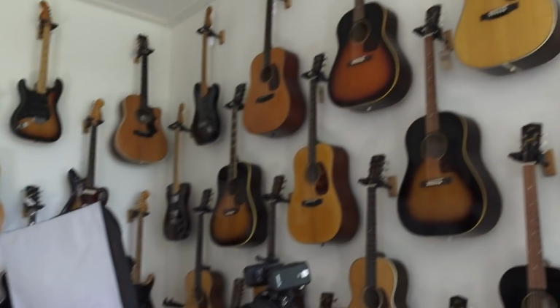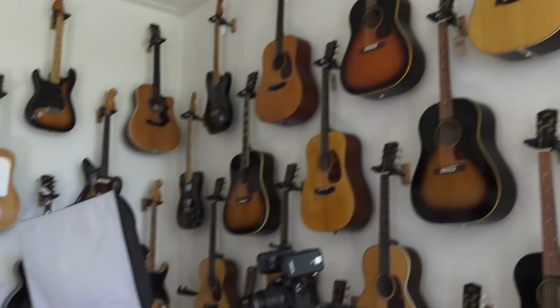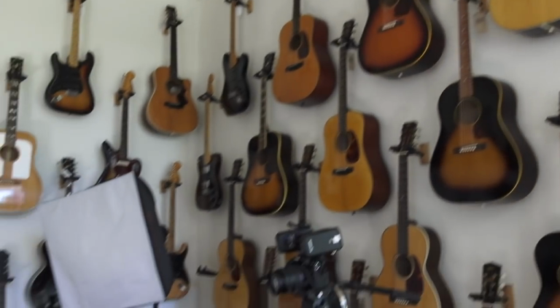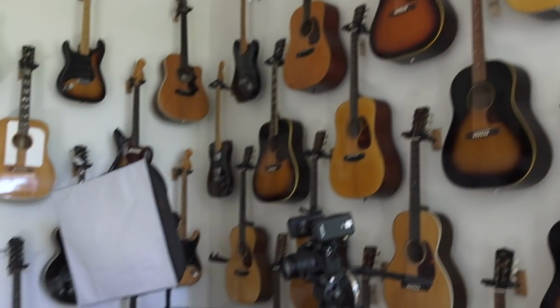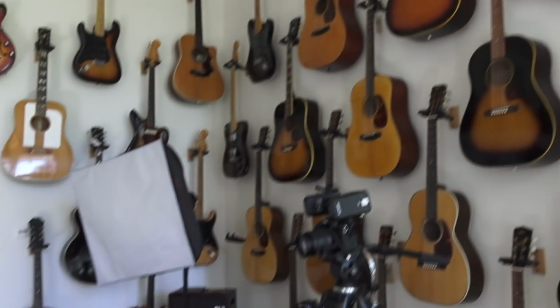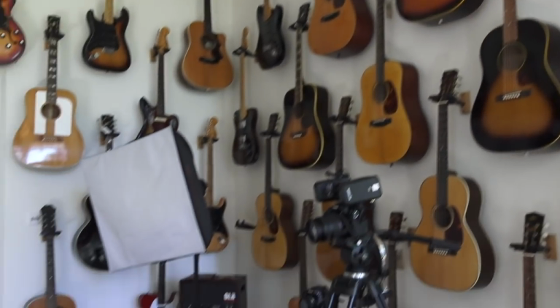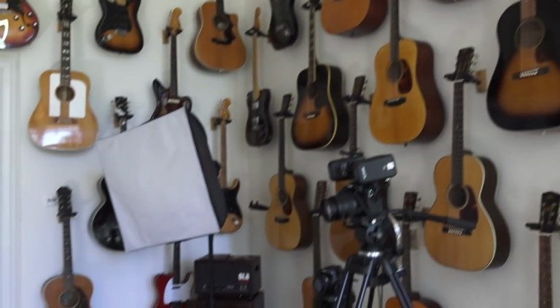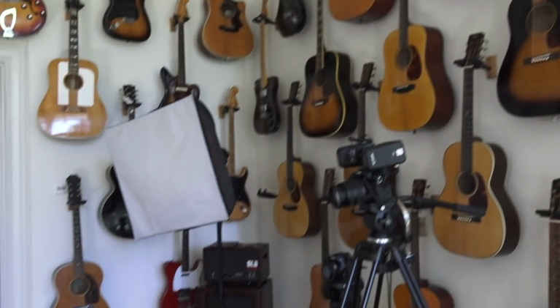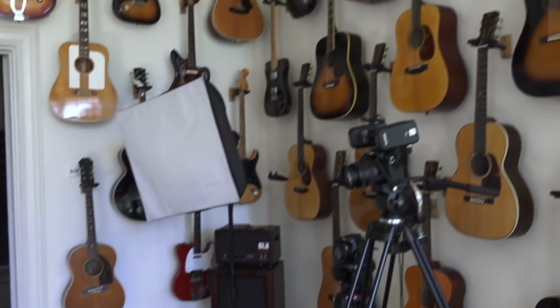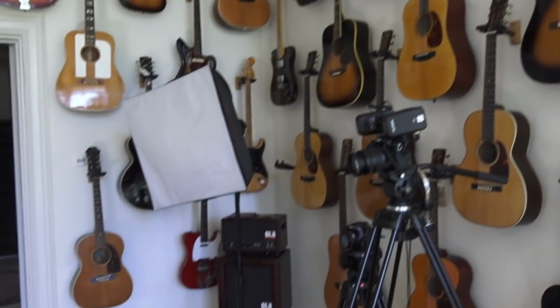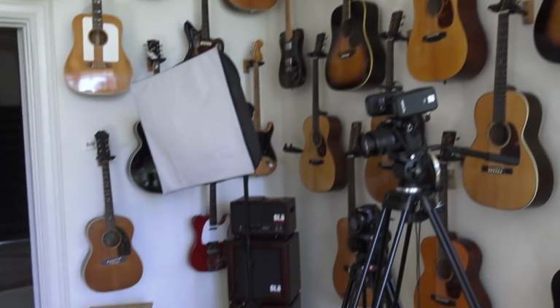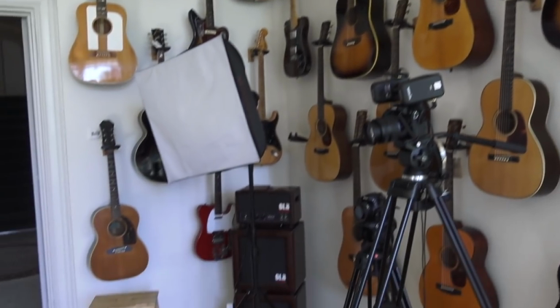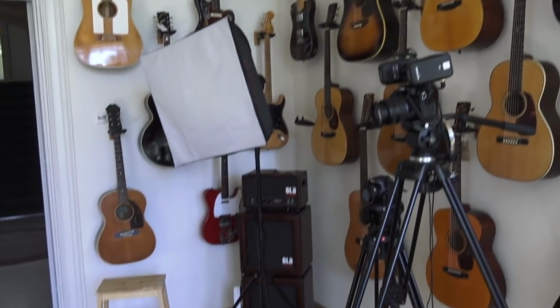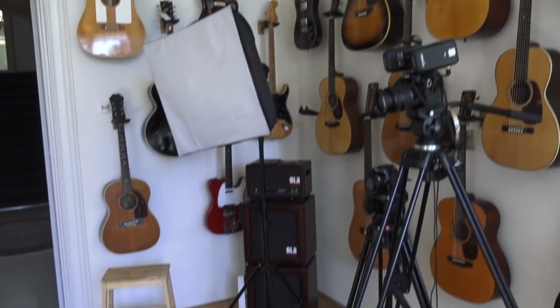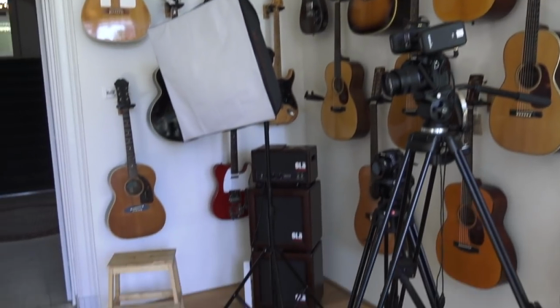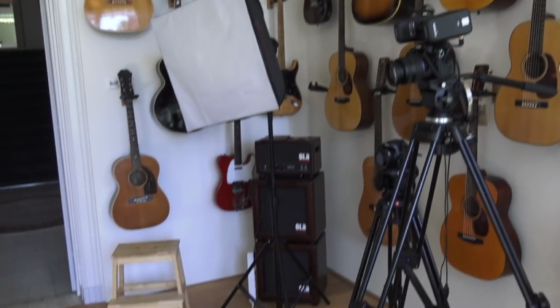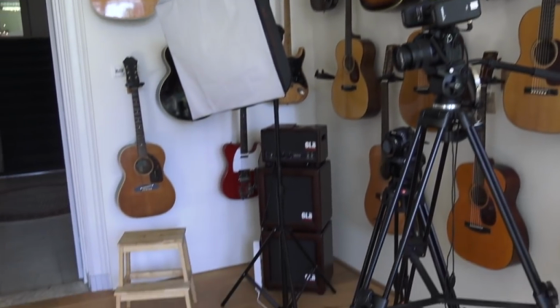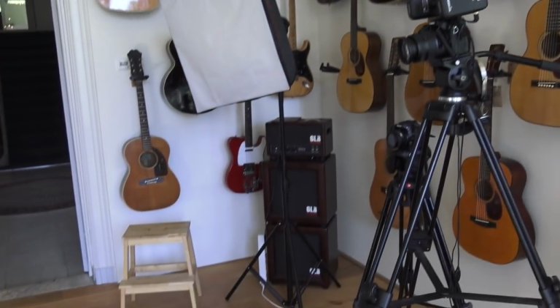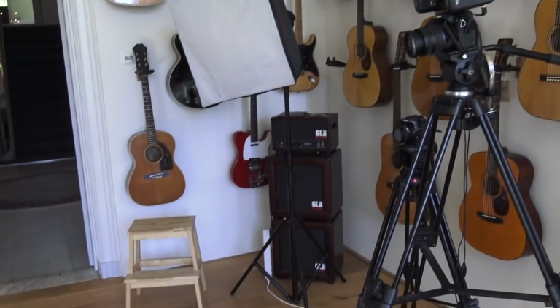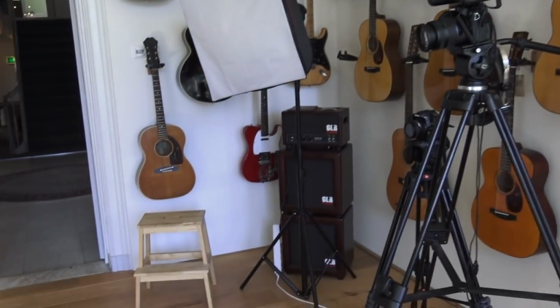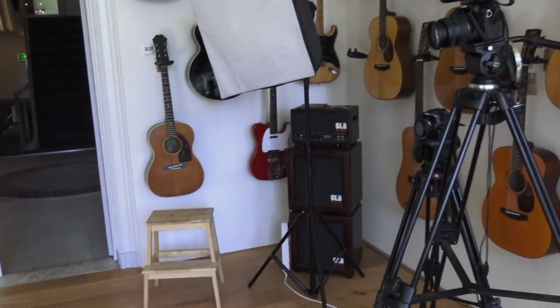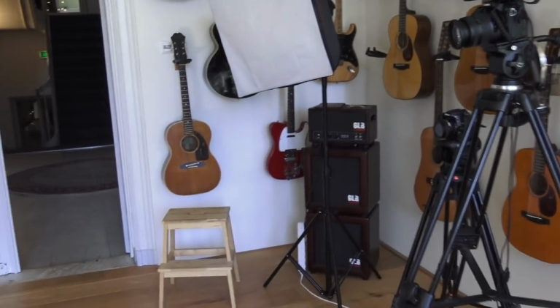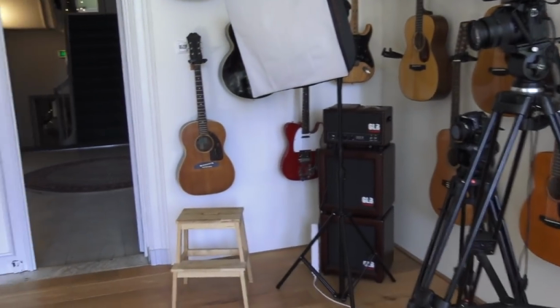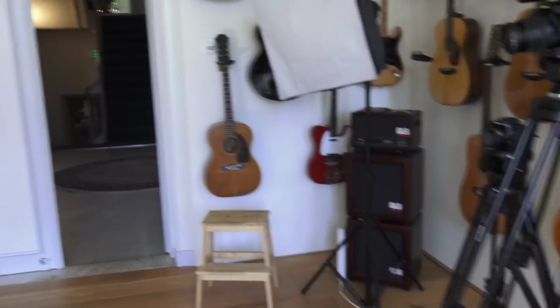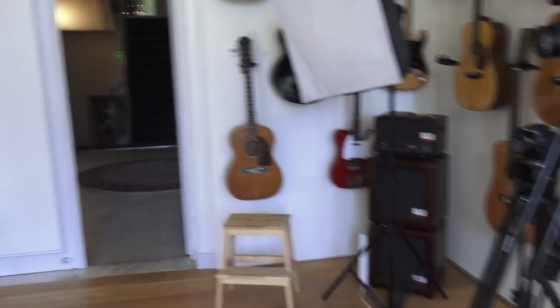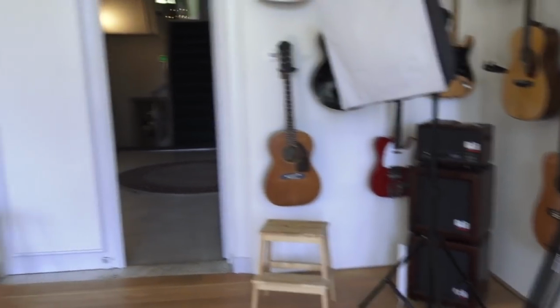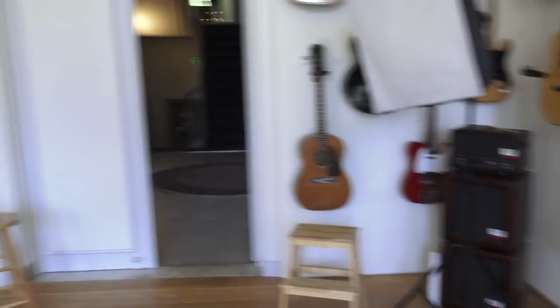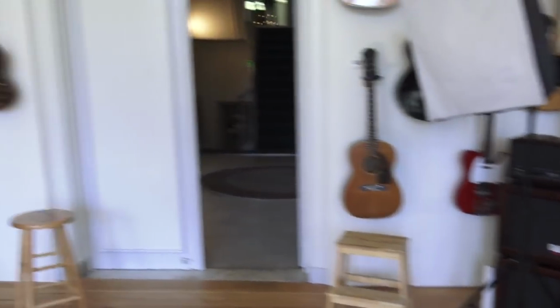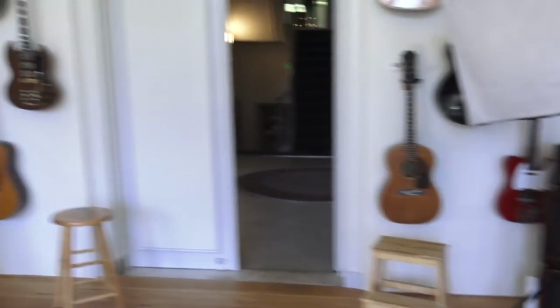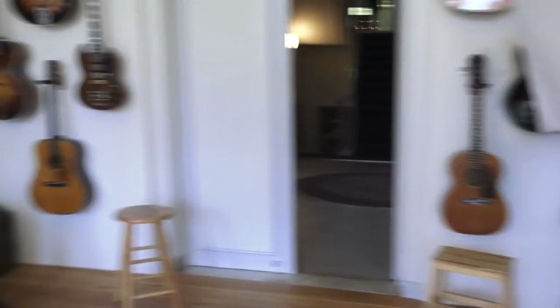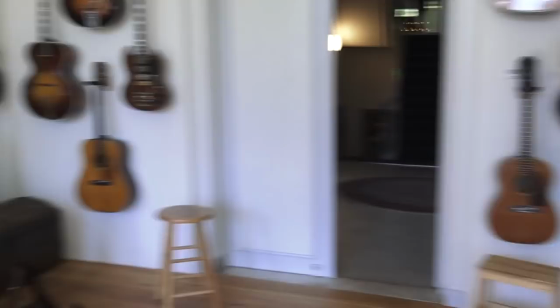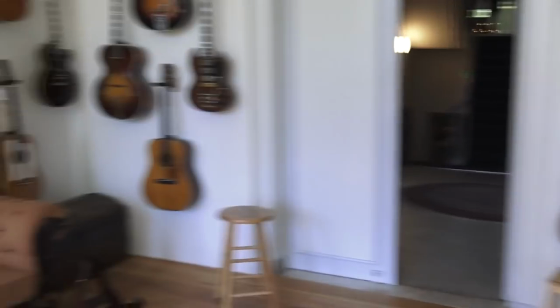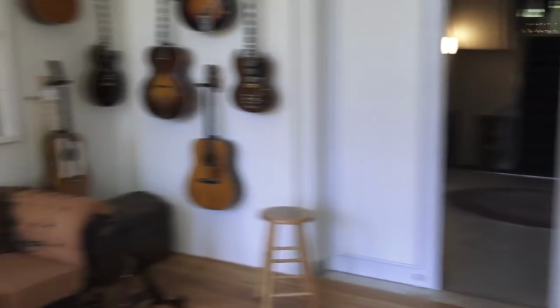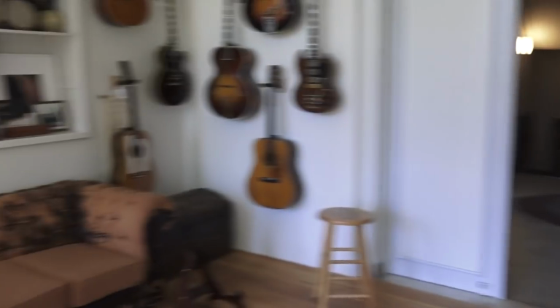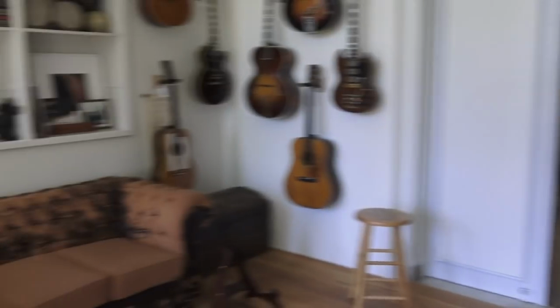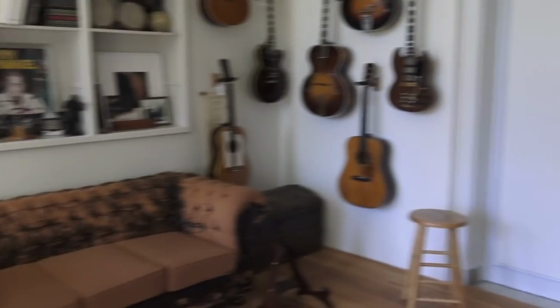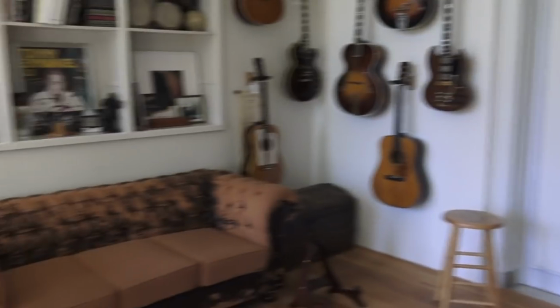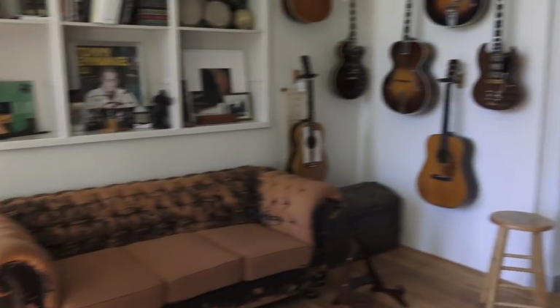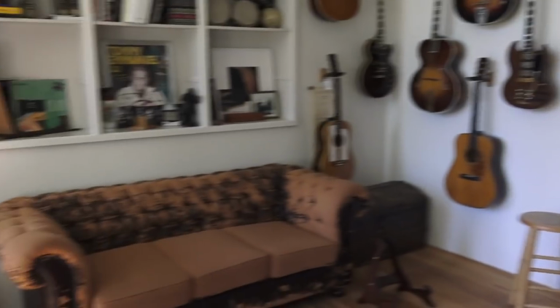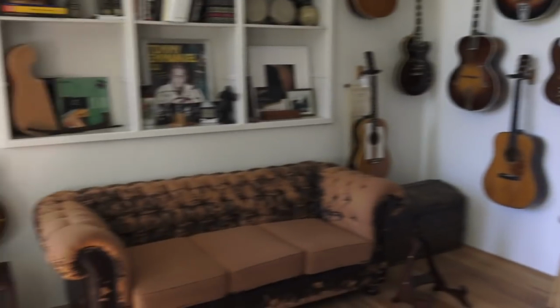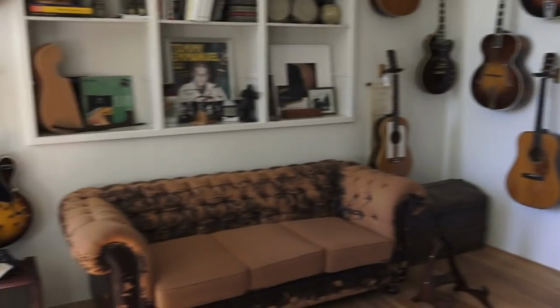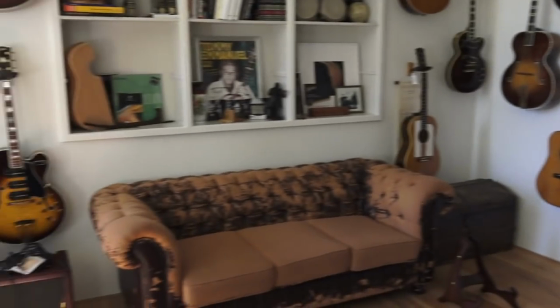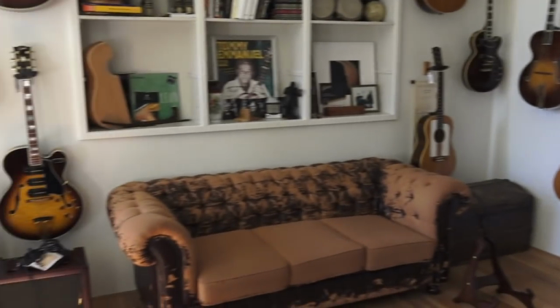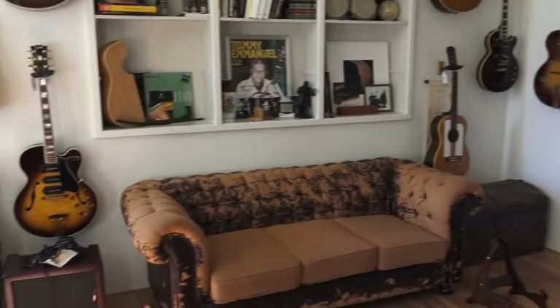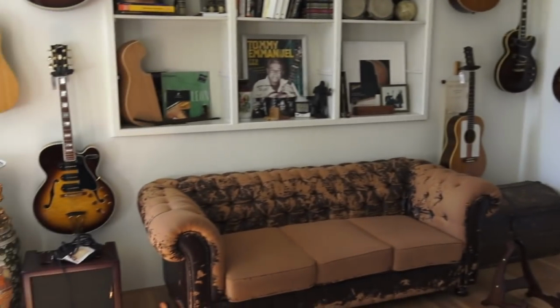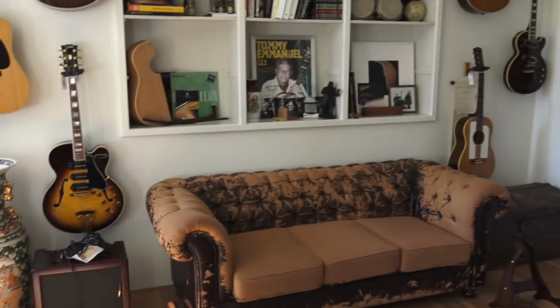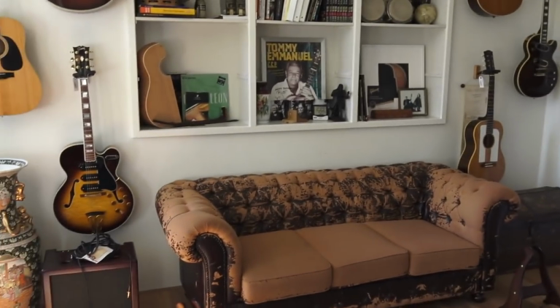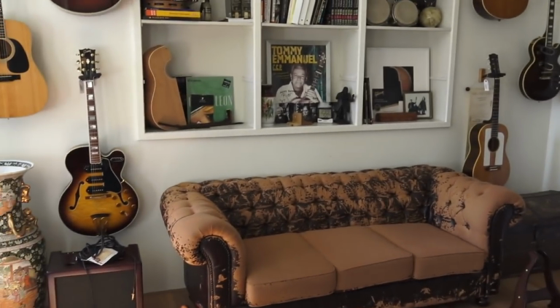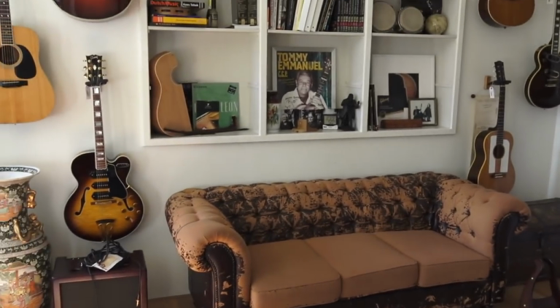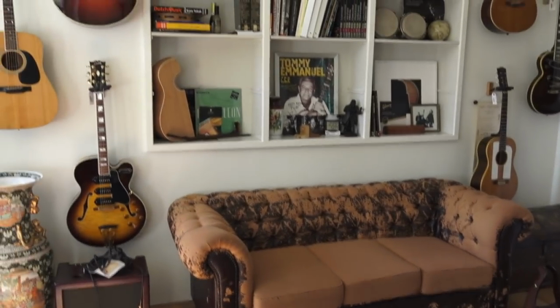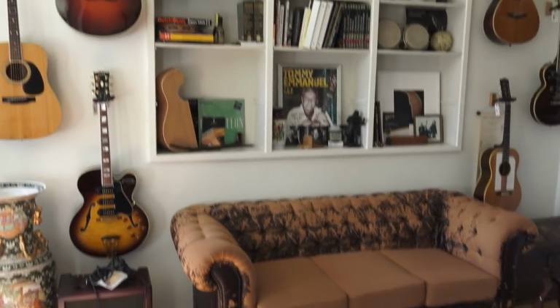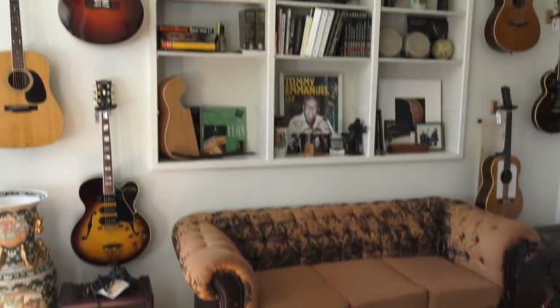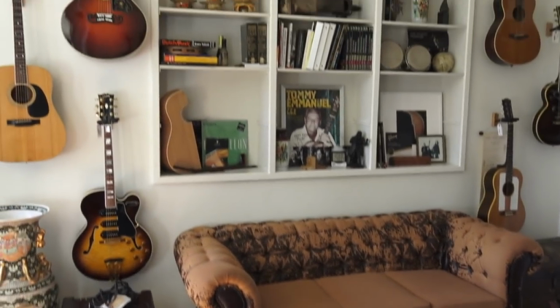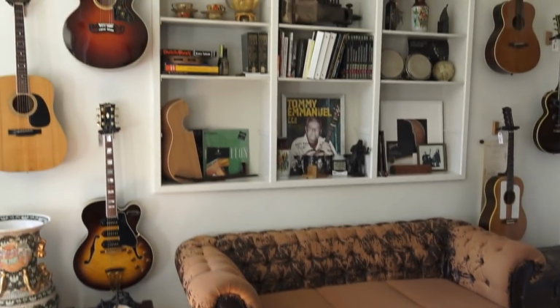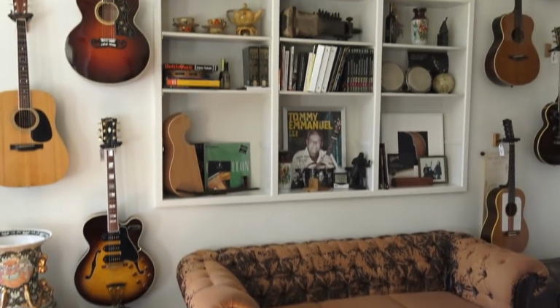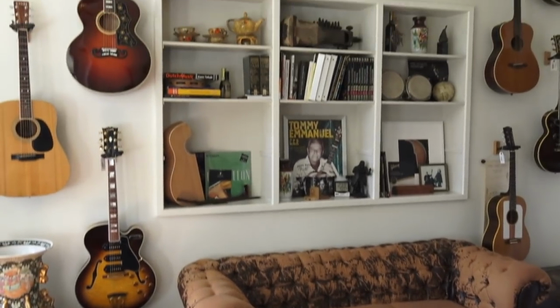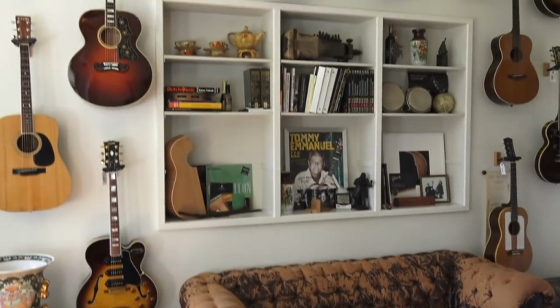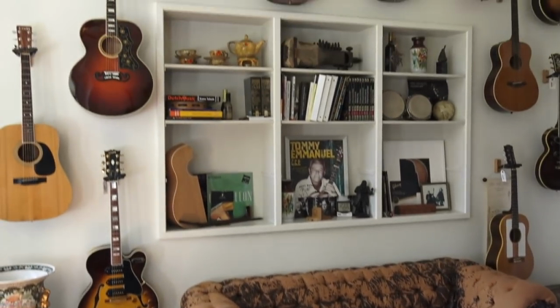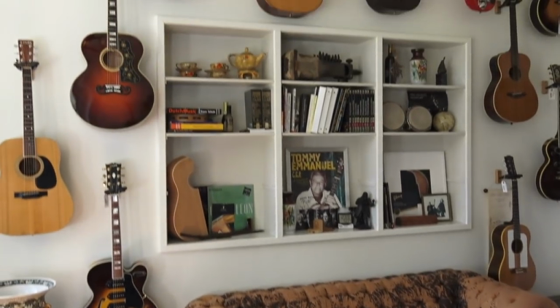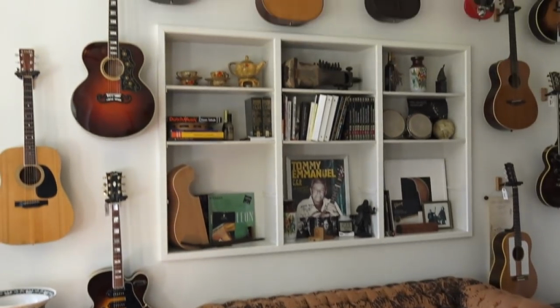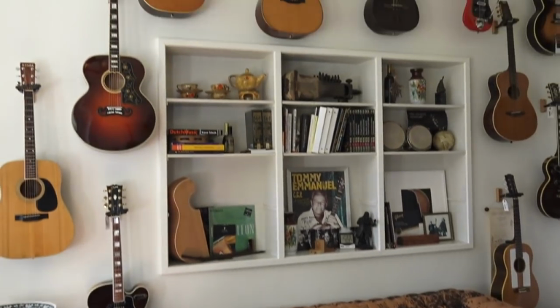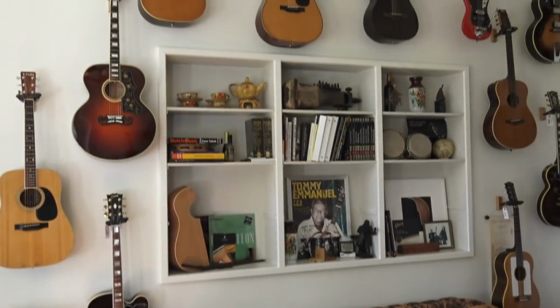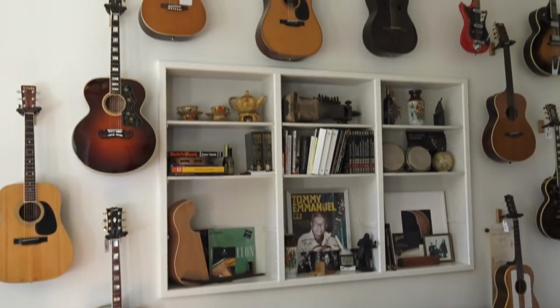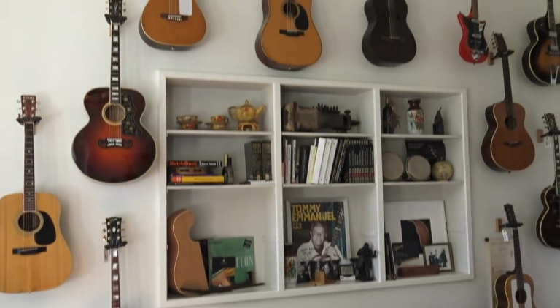Check this out — more guitars. This room serves as their little filming studio as well, and a really nice place to sit and make some videos for sure.